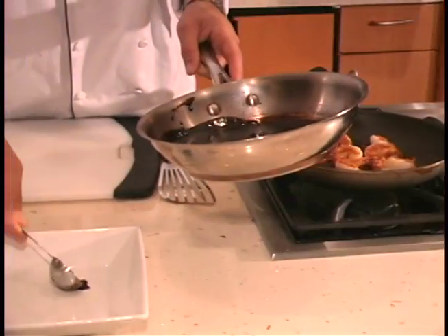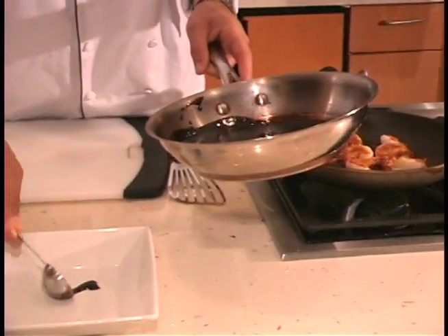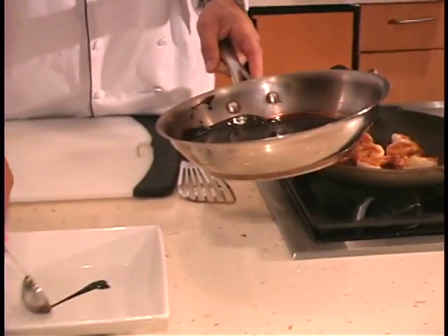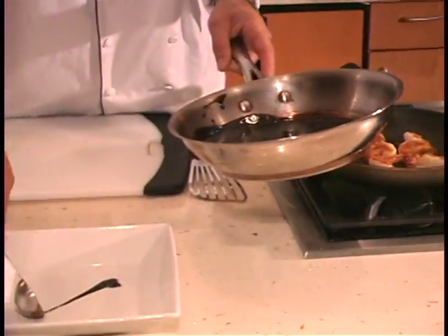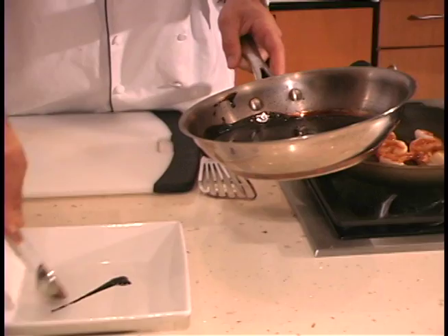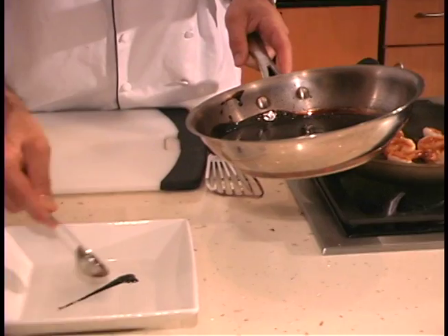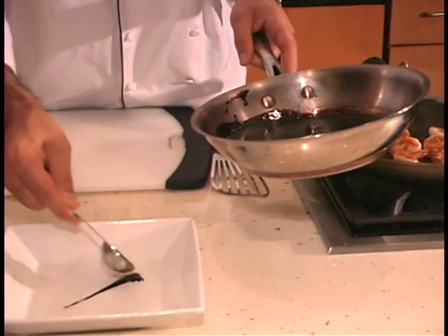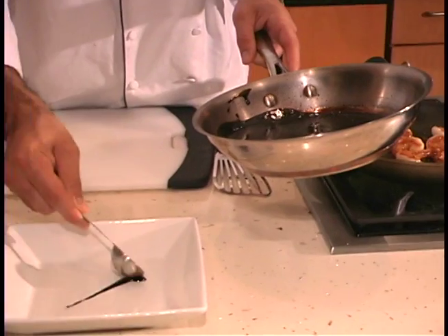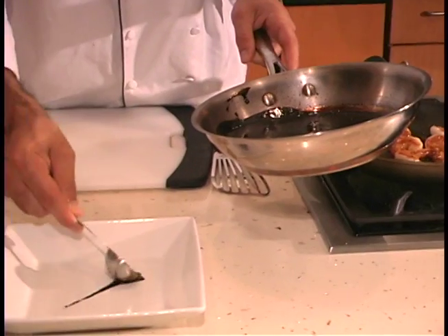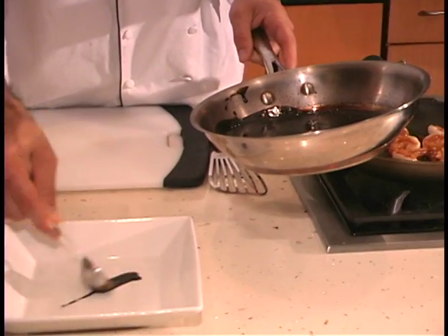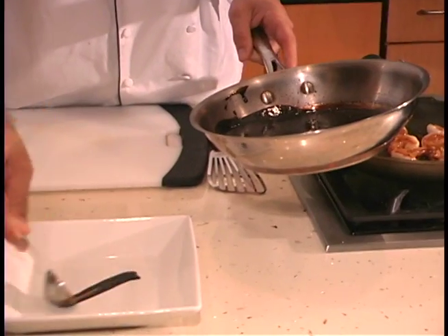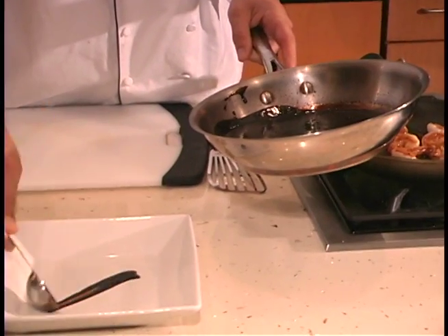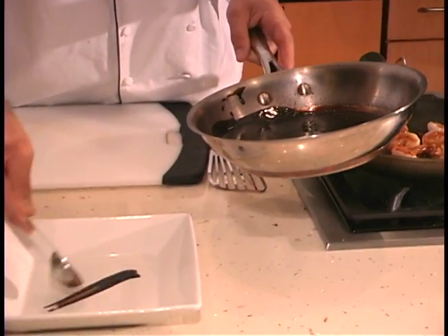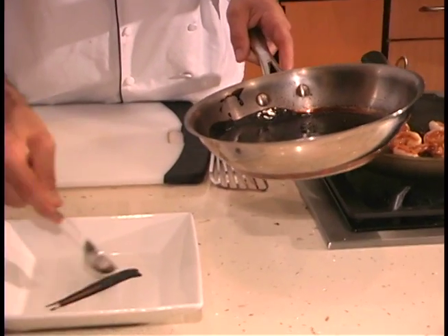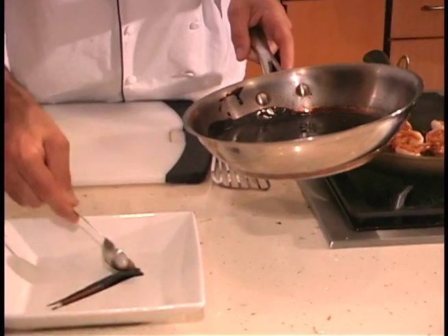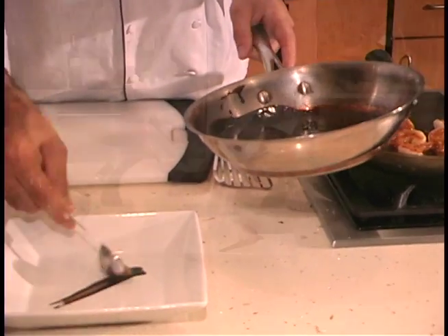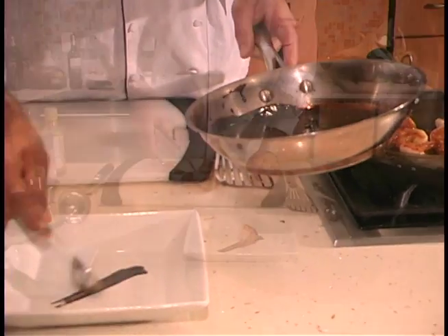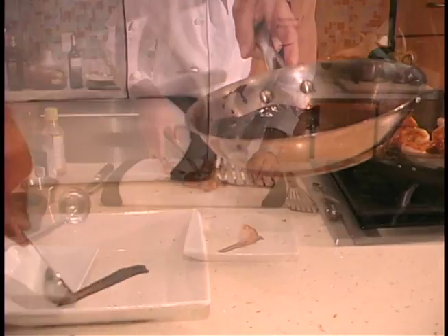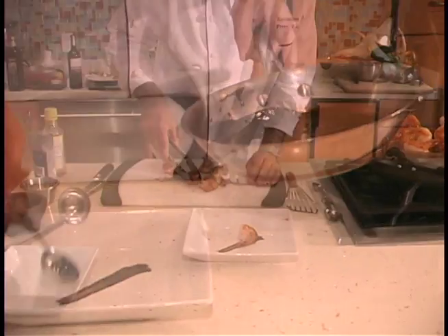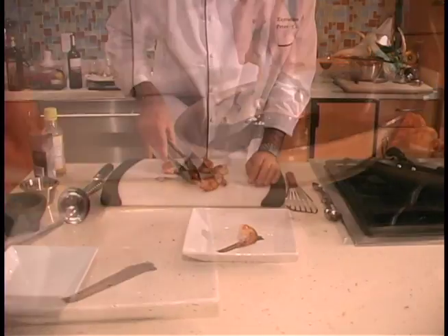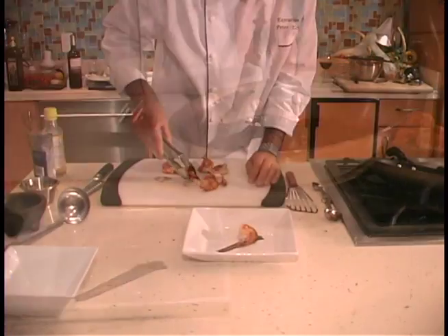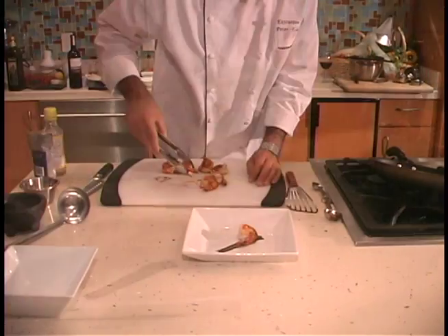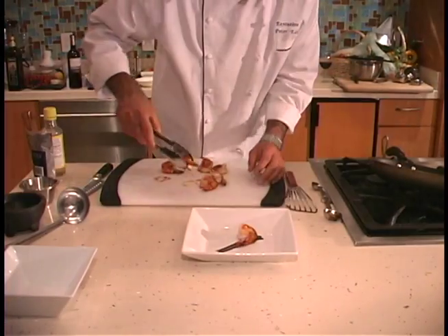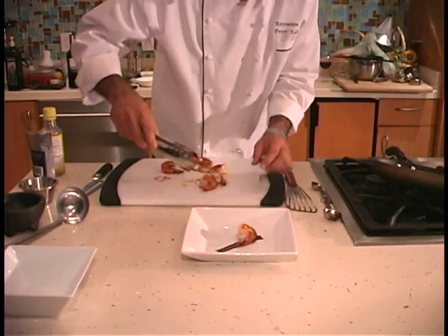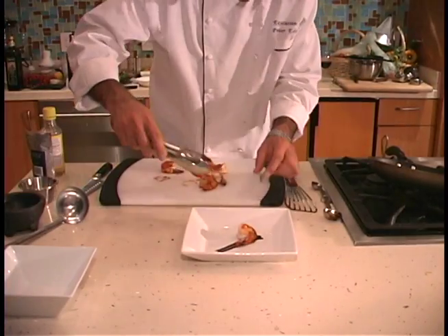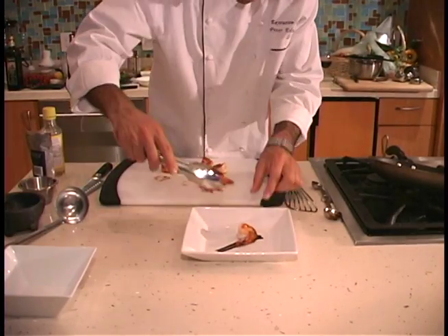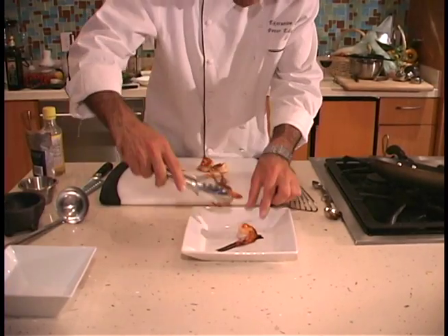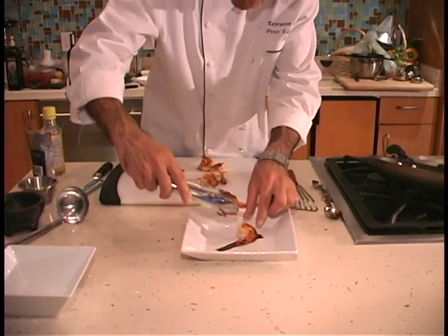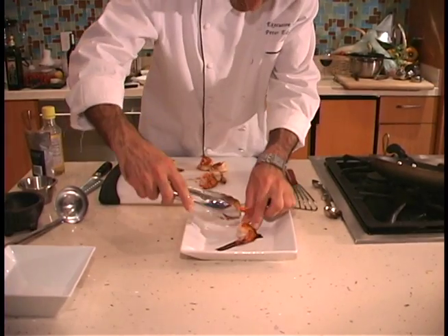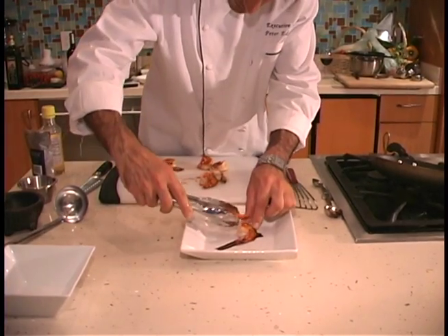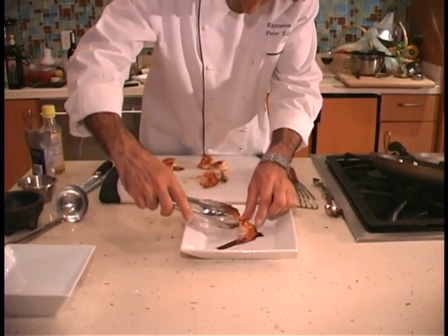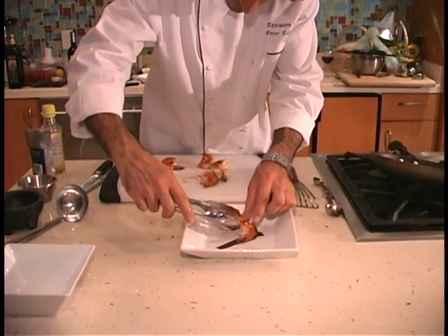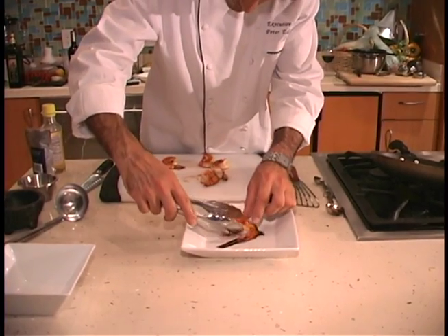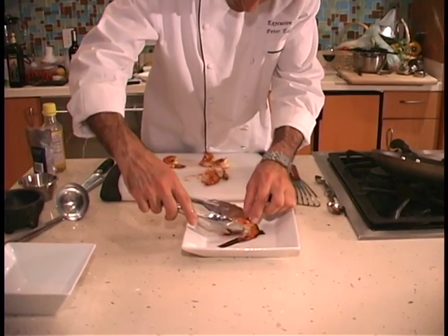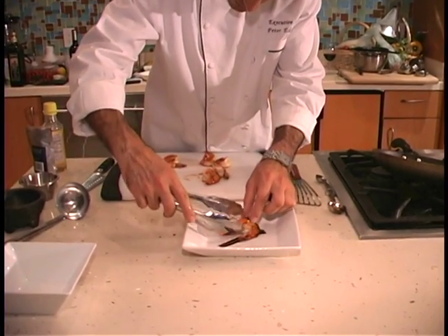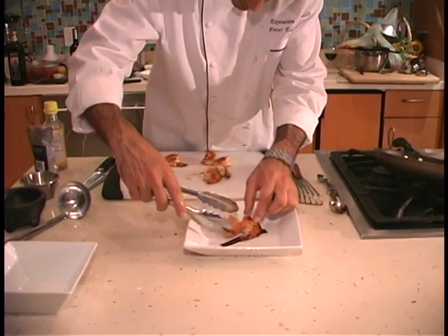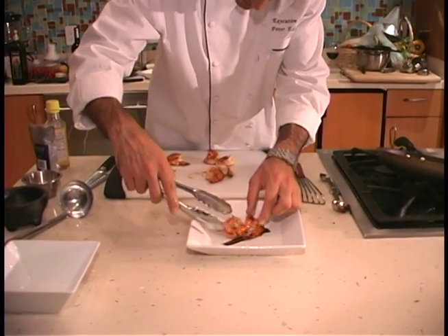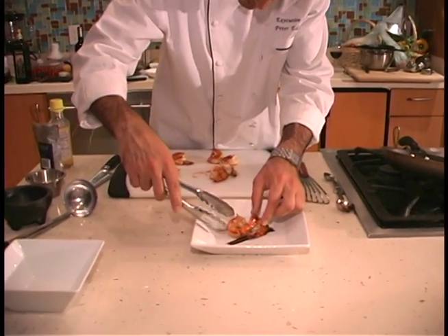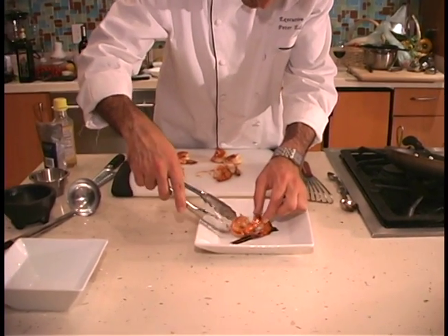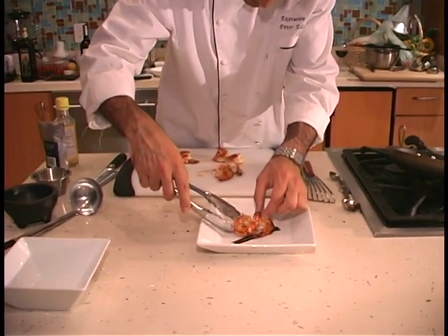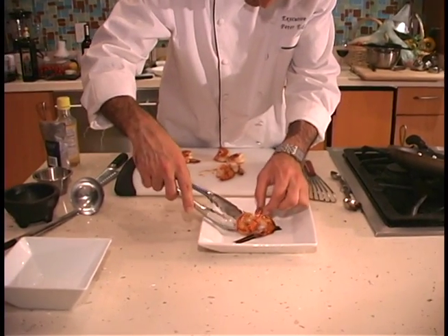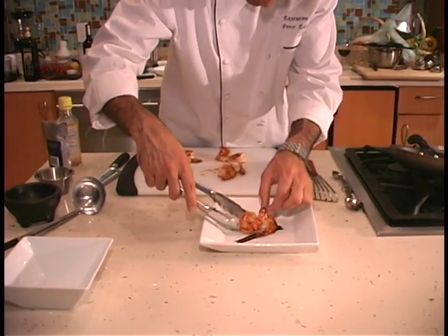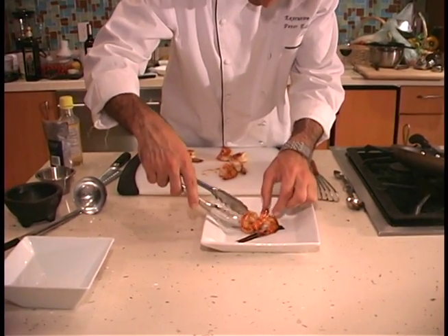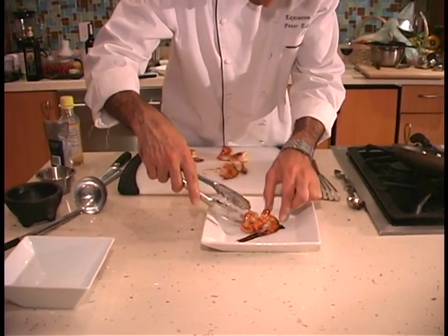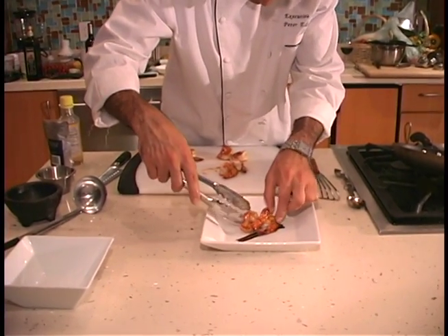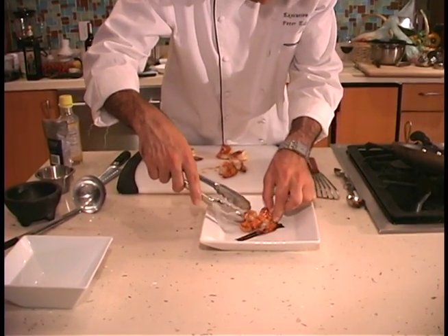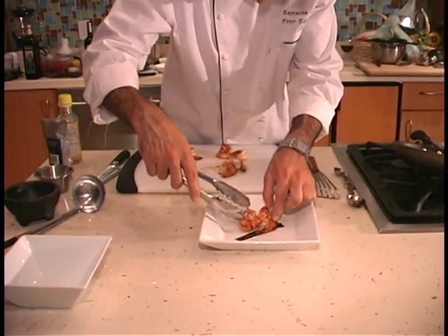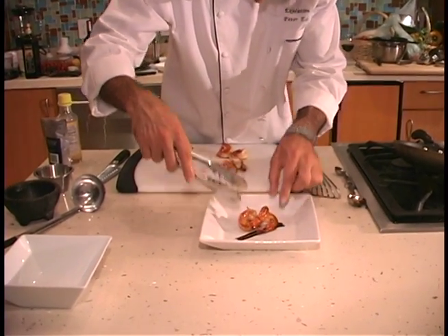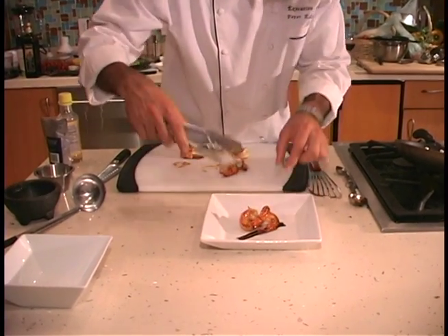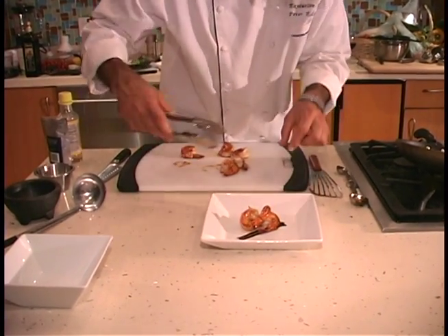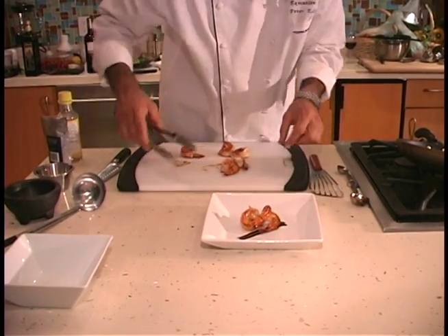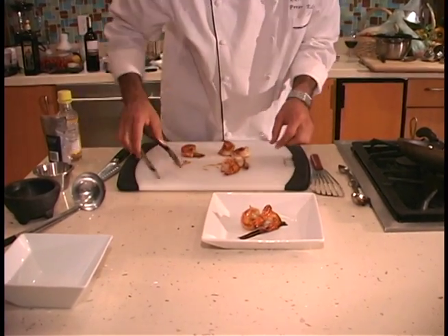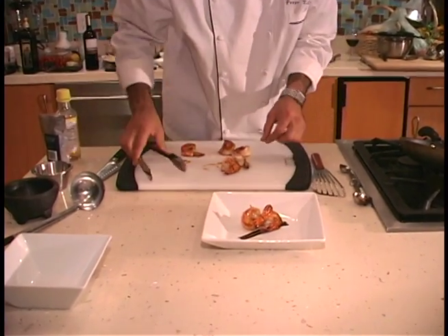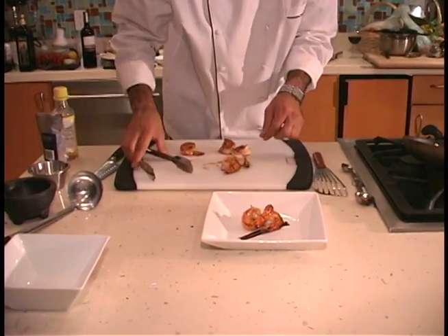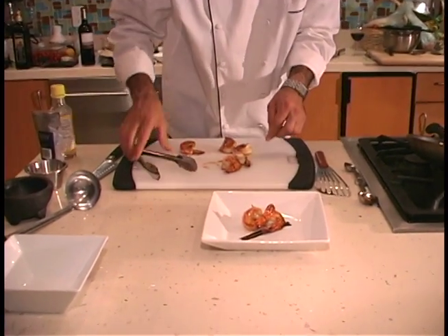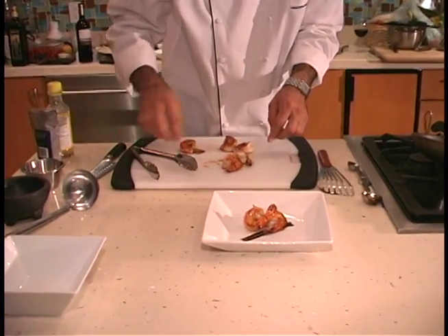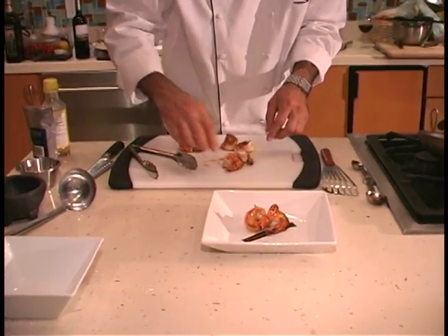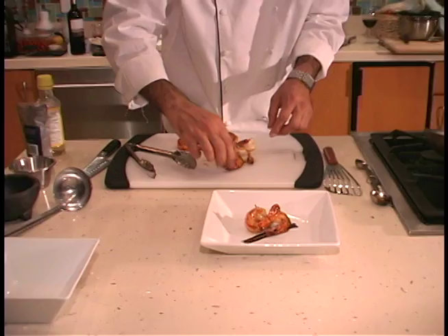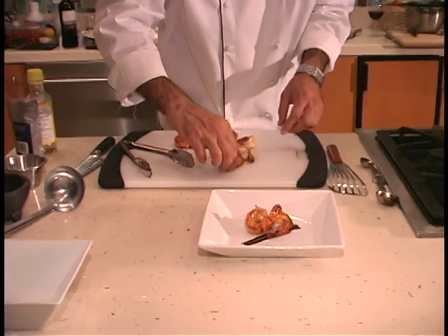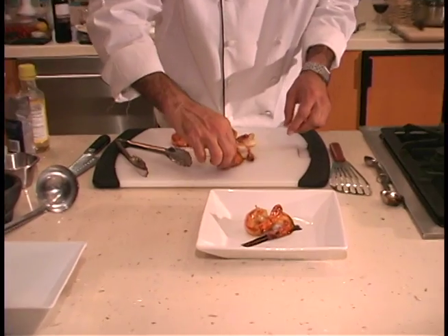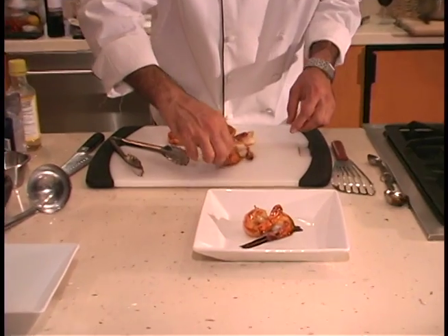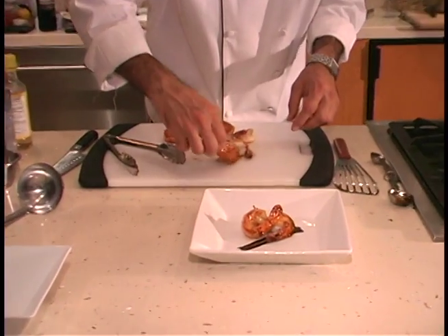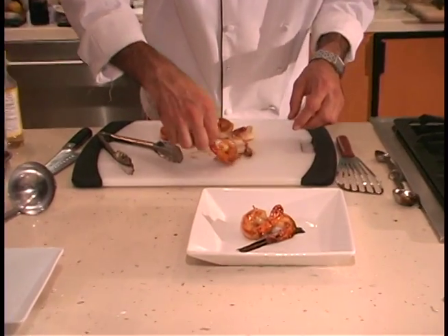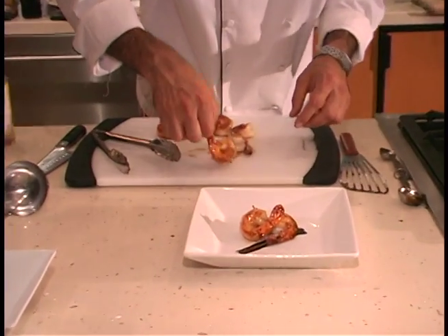To serve, simply drizzle the balsamic reduction over a plate and place the shrimp on top, and you're ready to go.